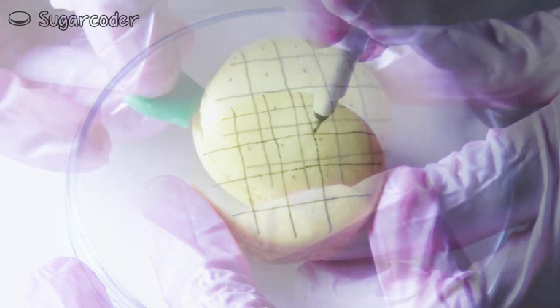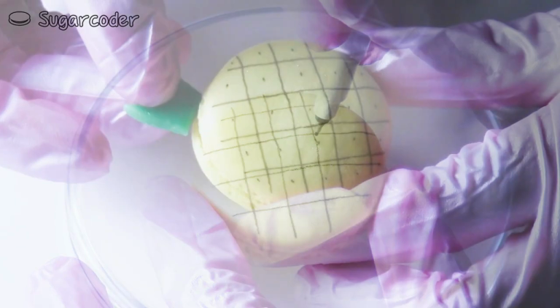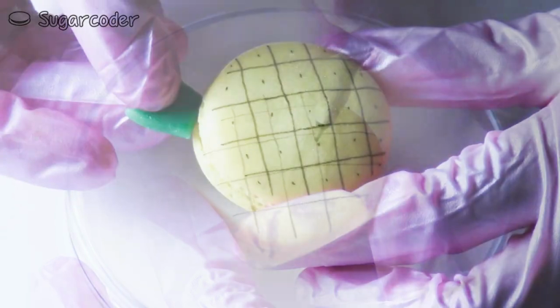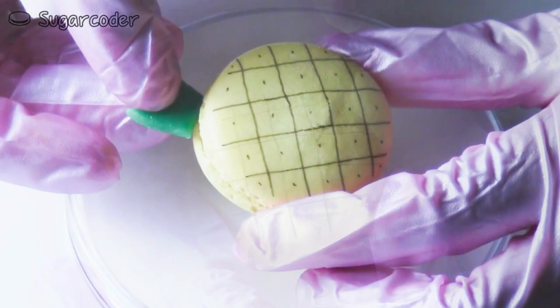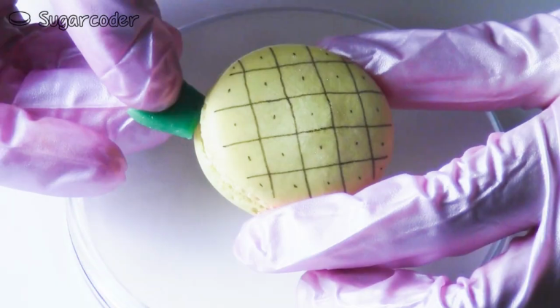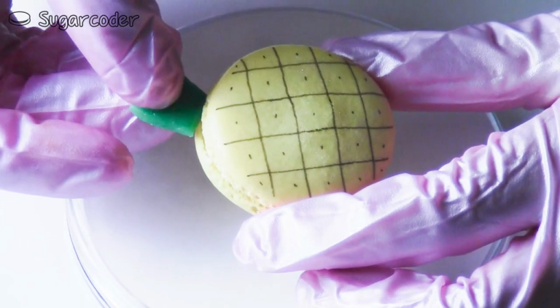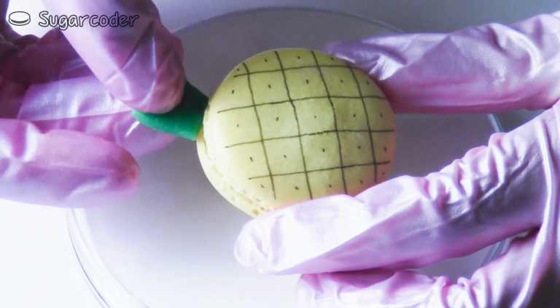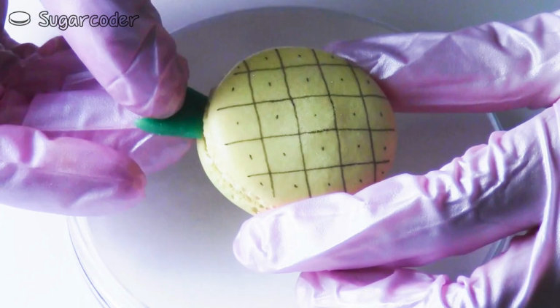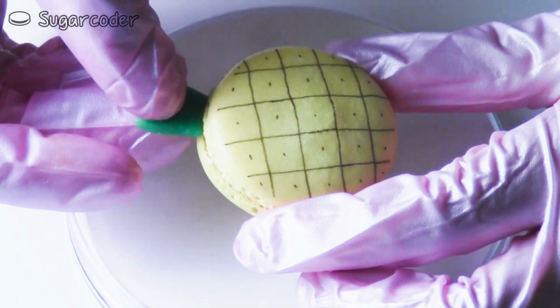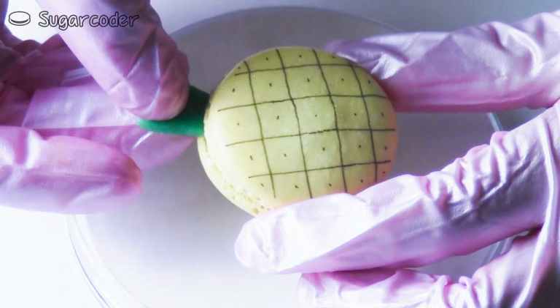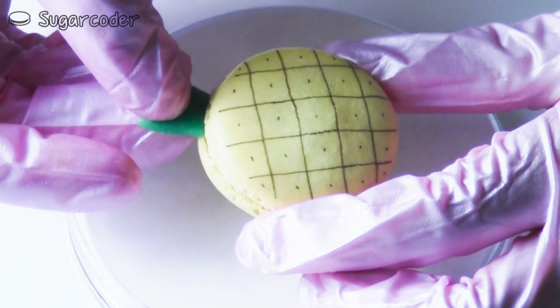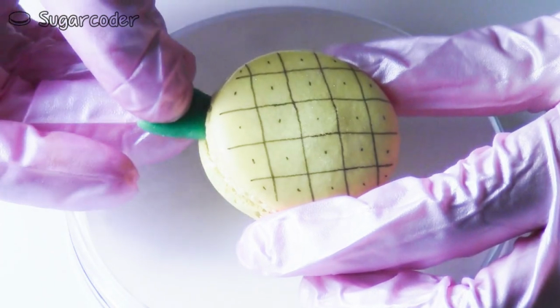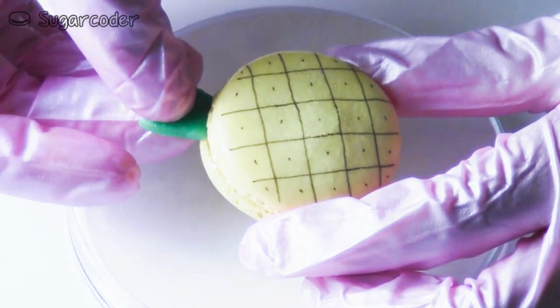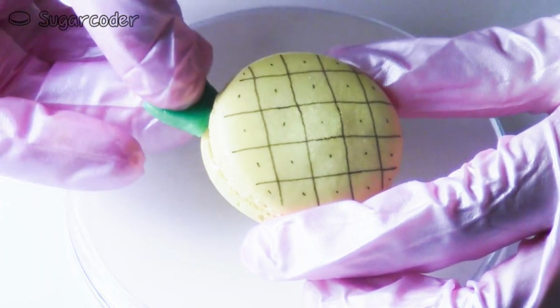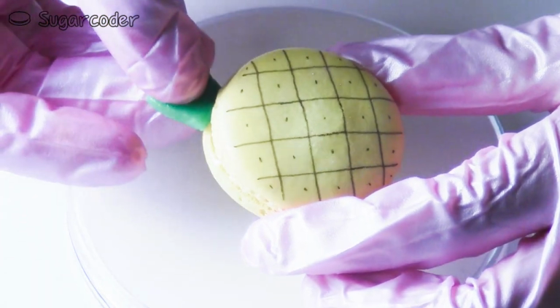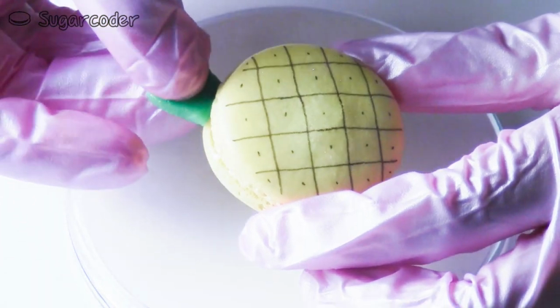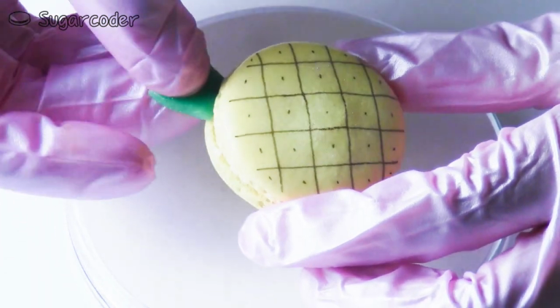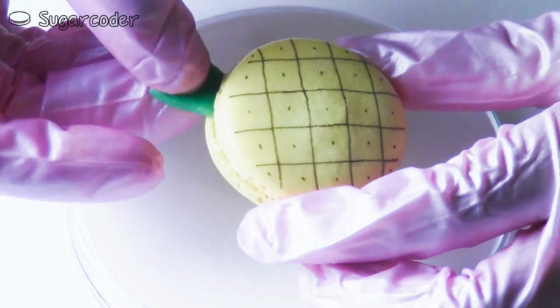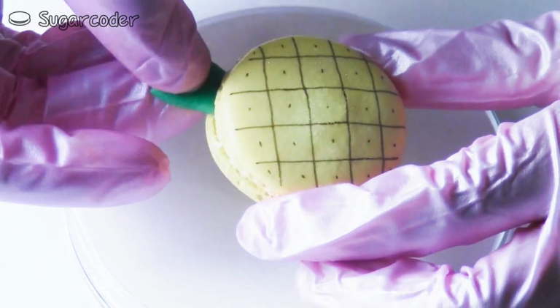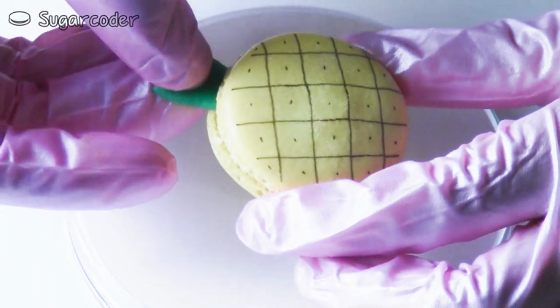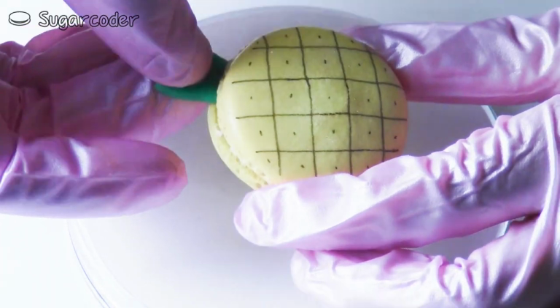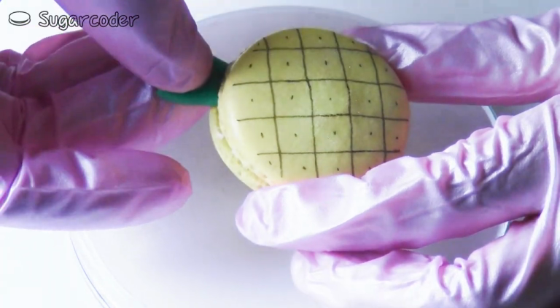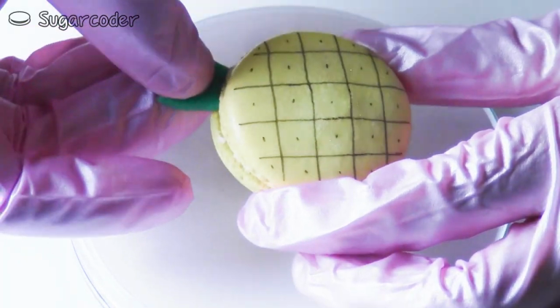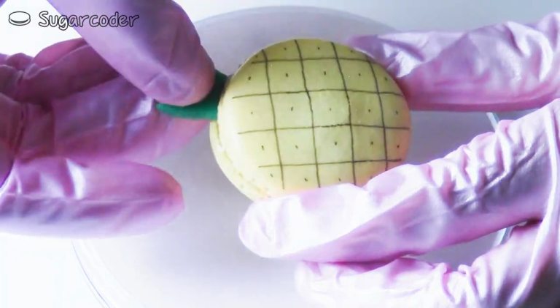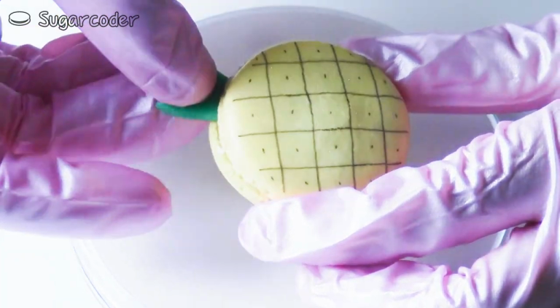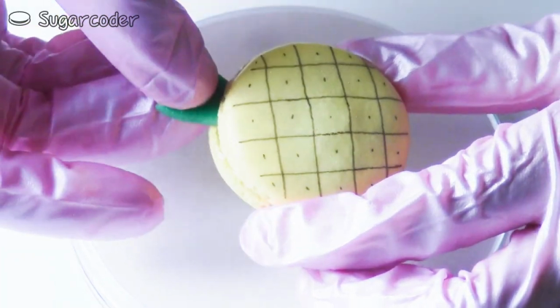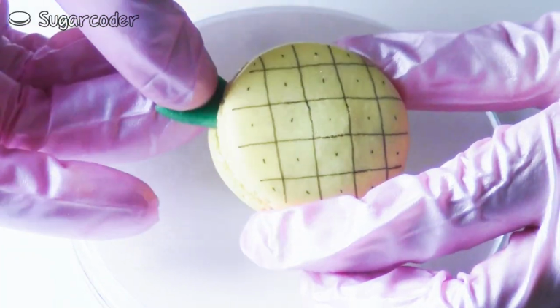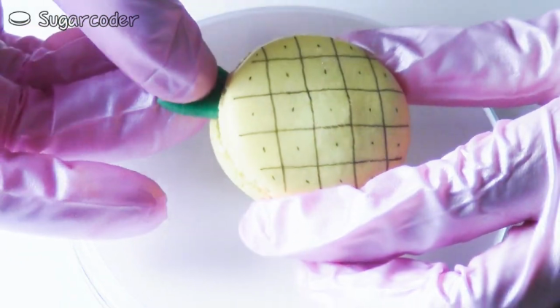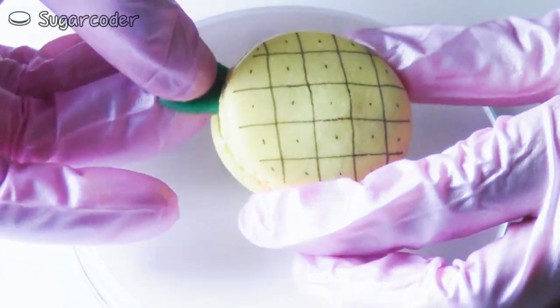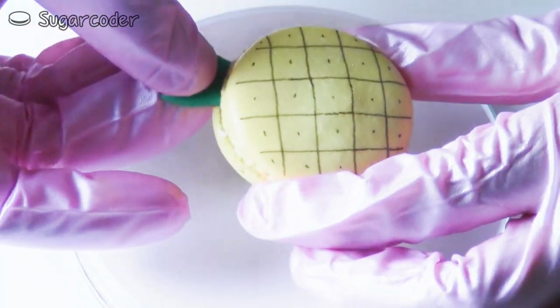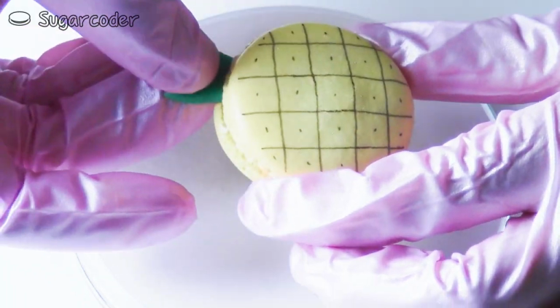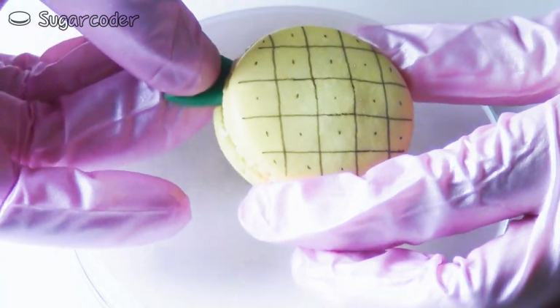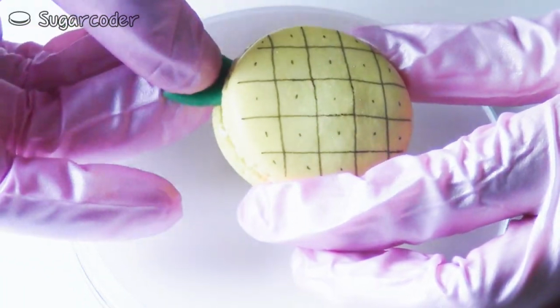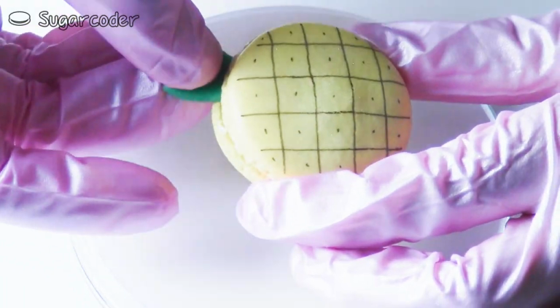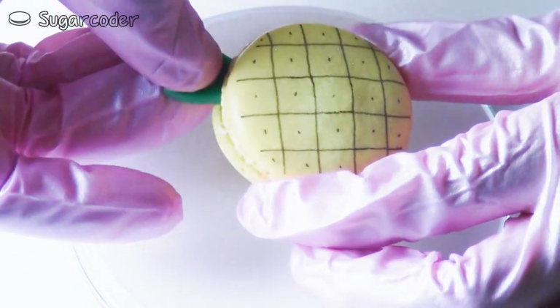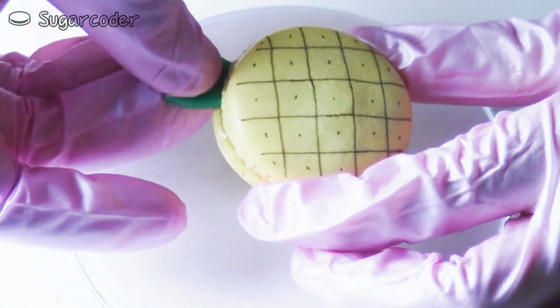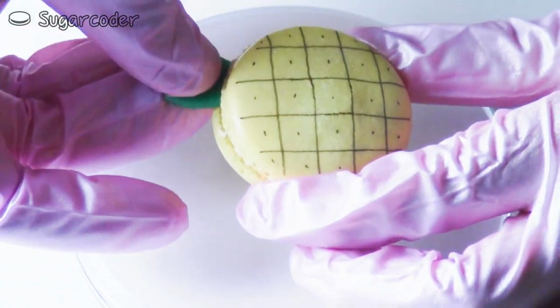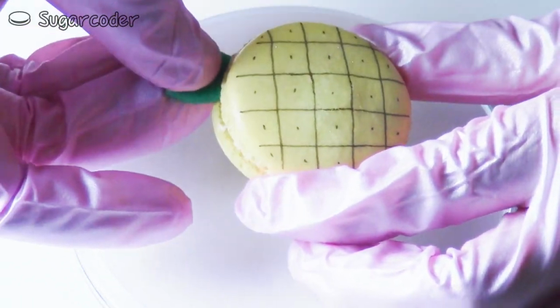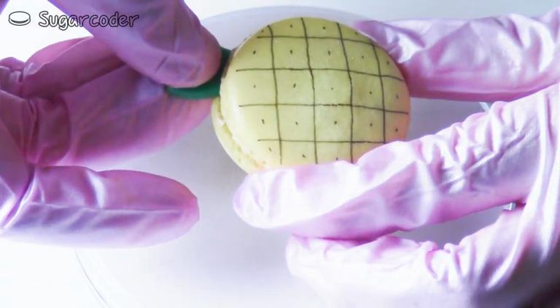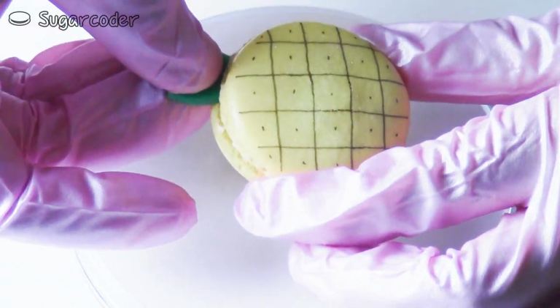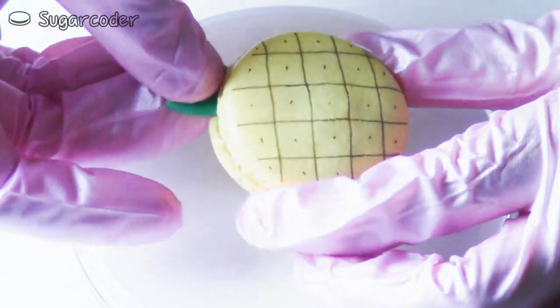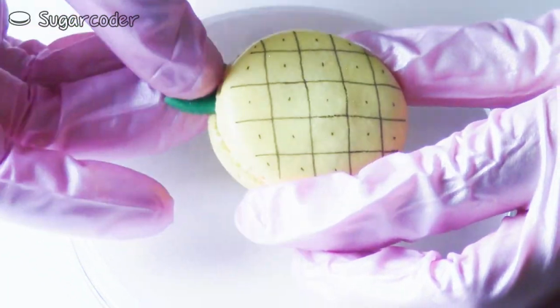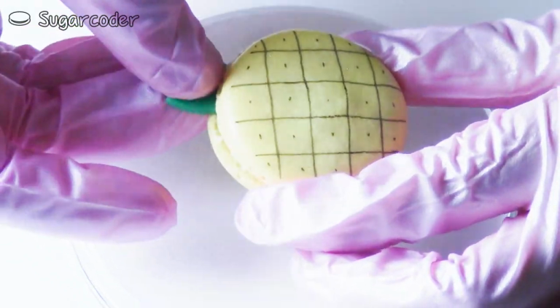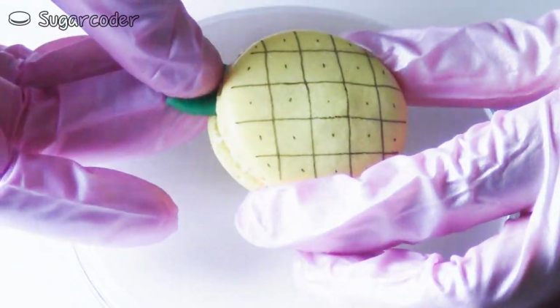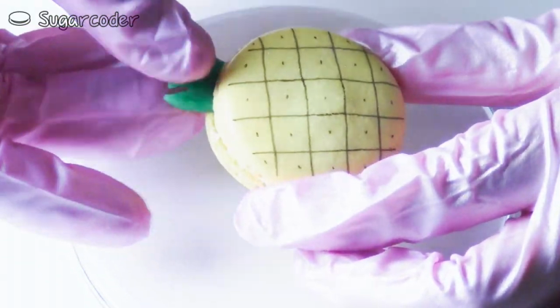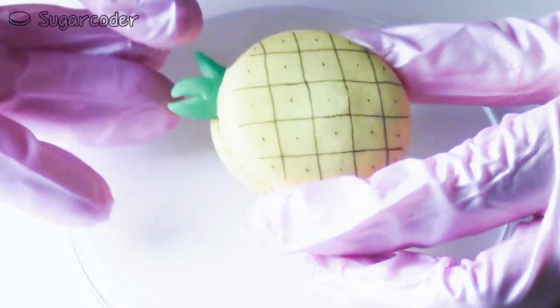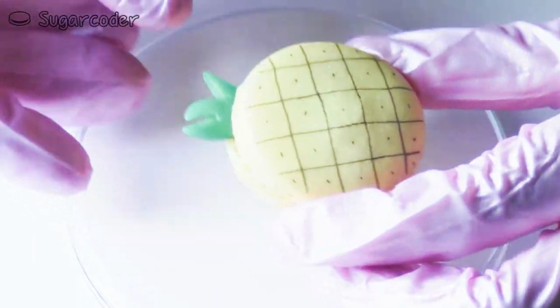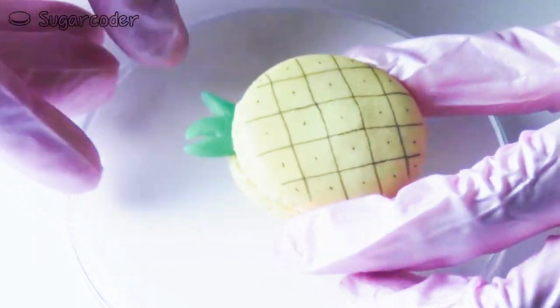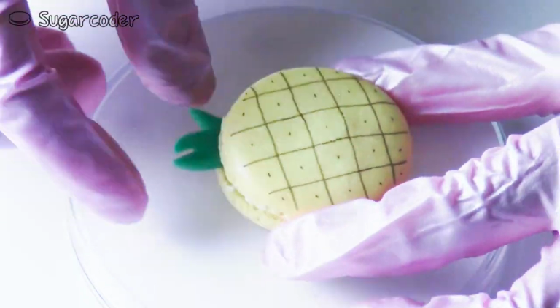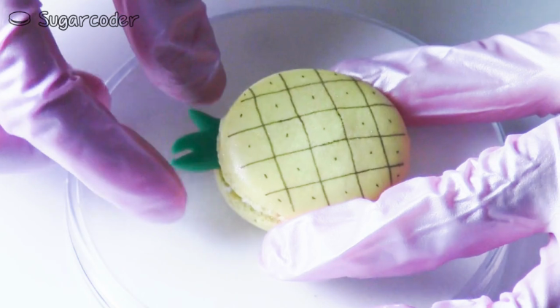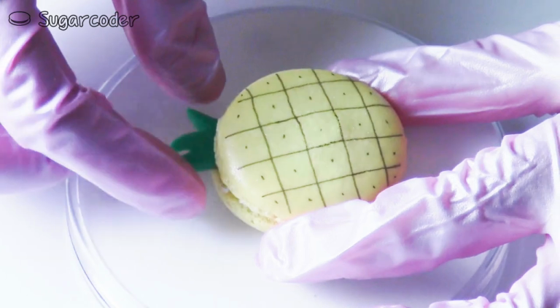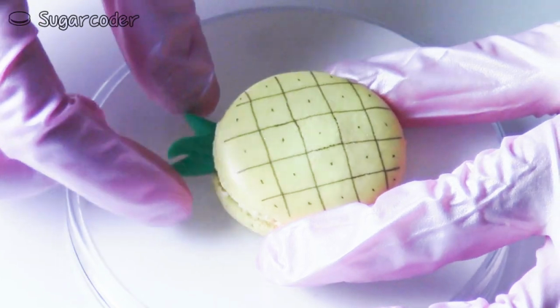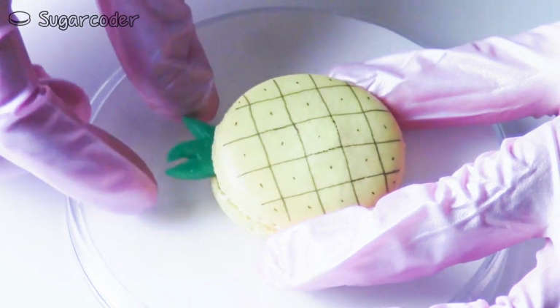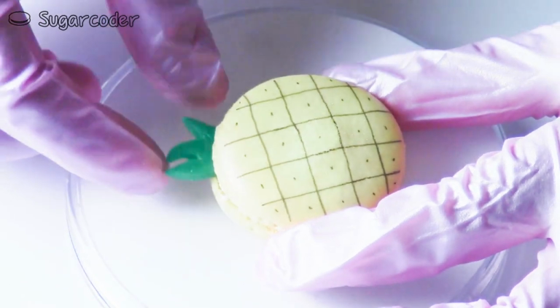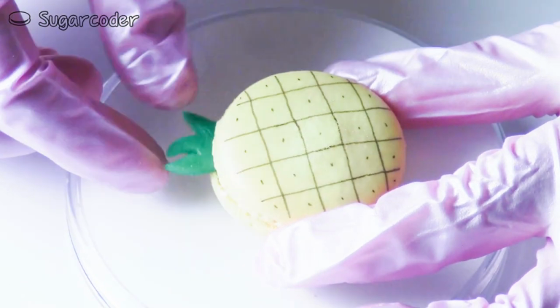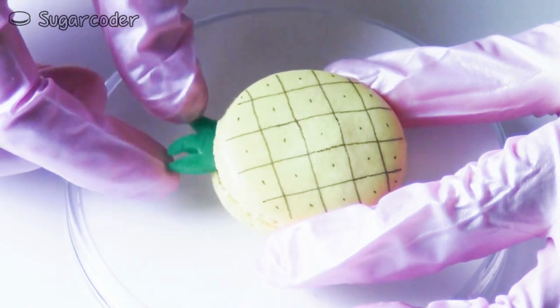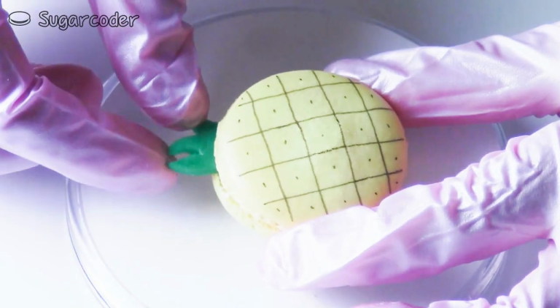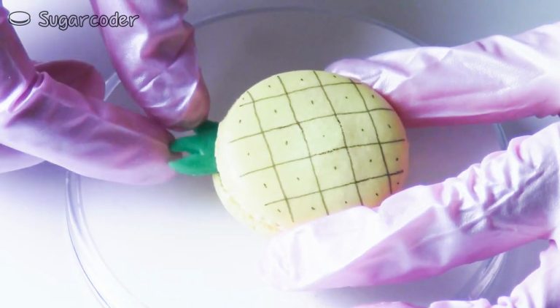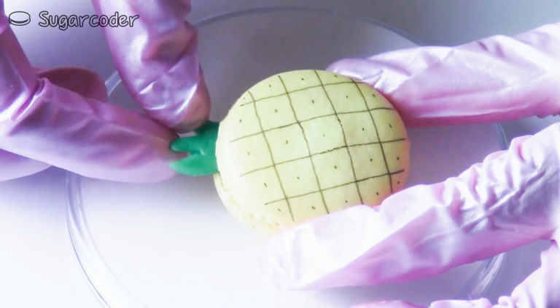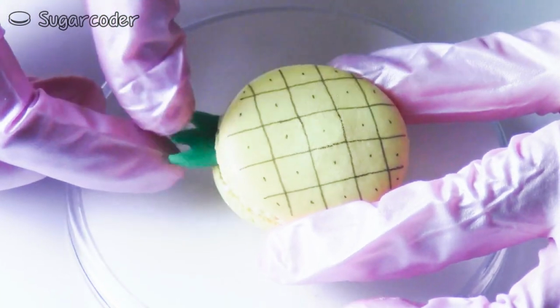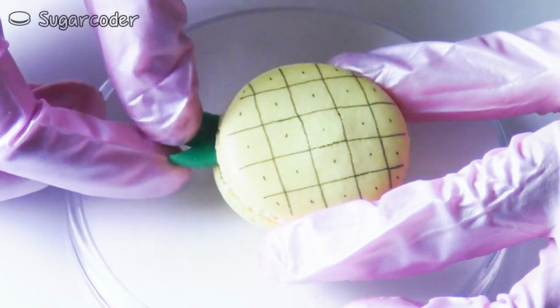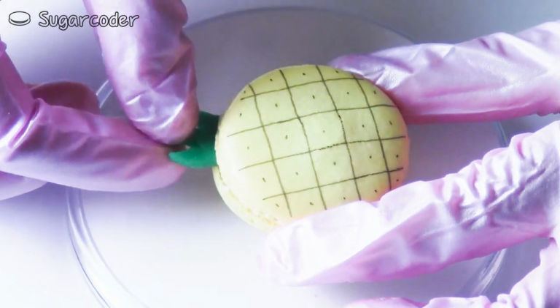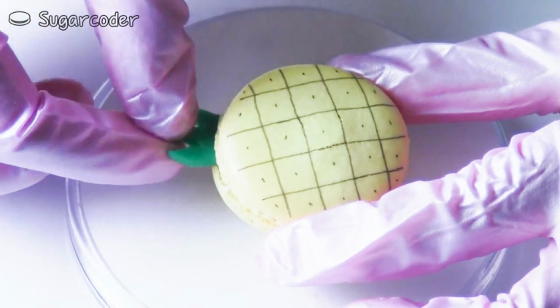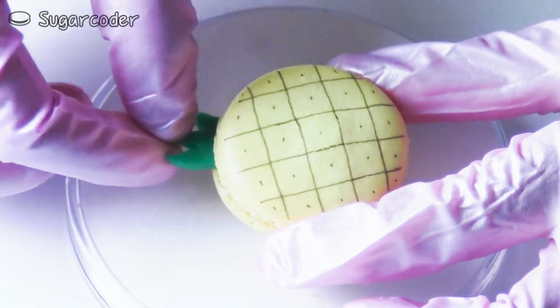For the stems on top of the pineapple, I used airheads that I cut out with a small knife.